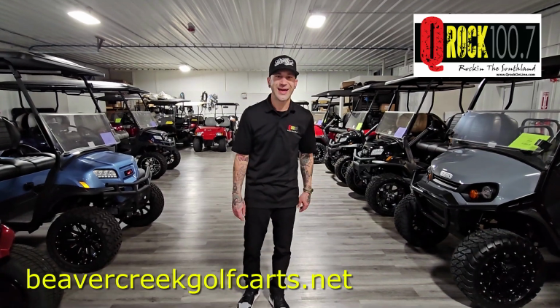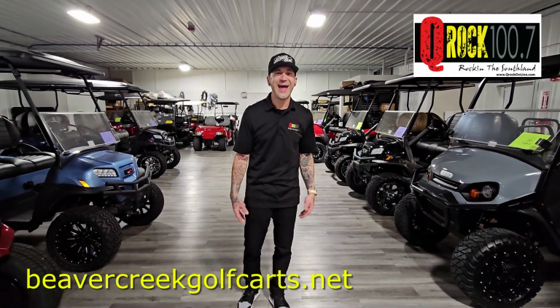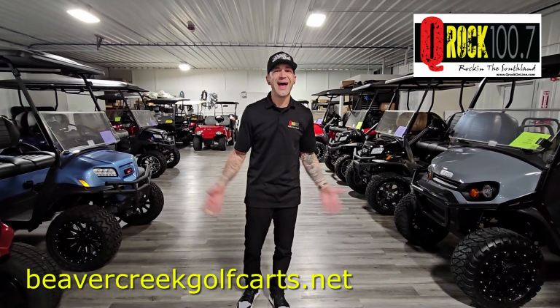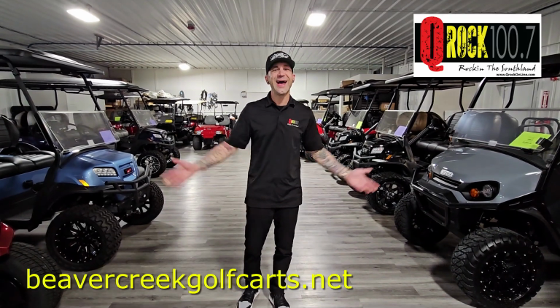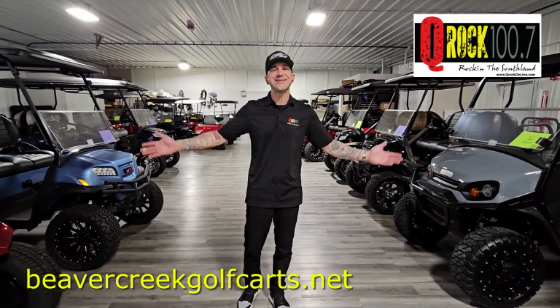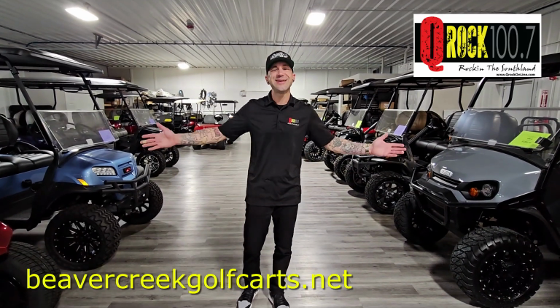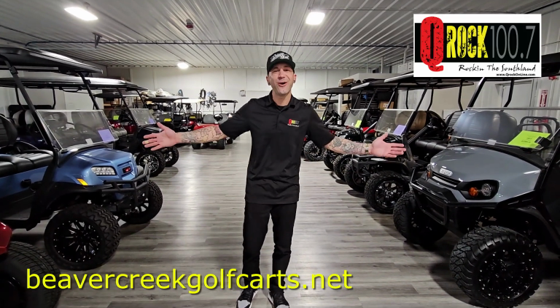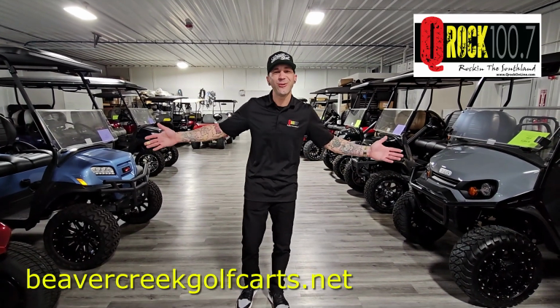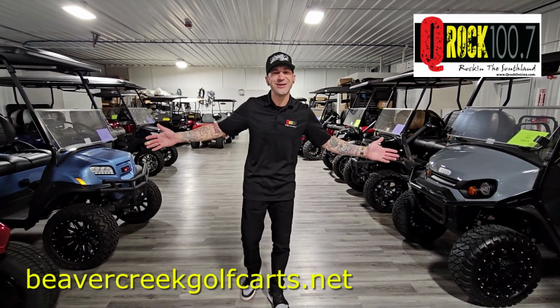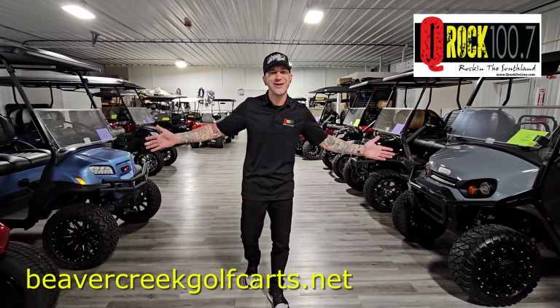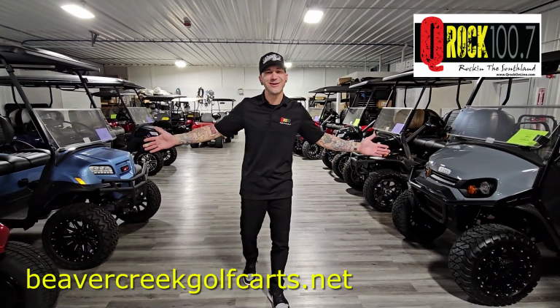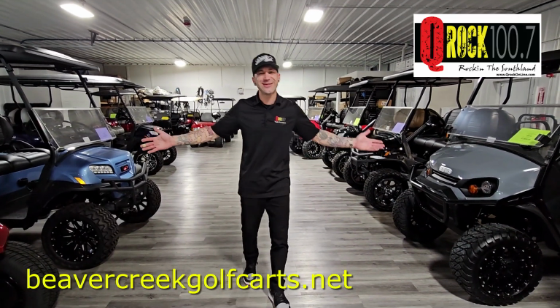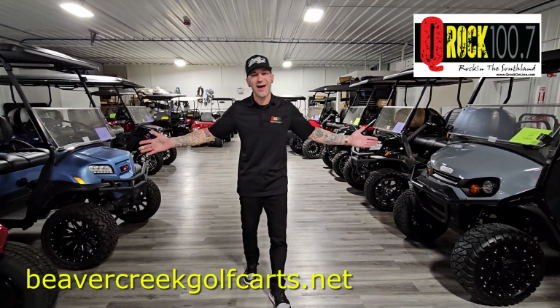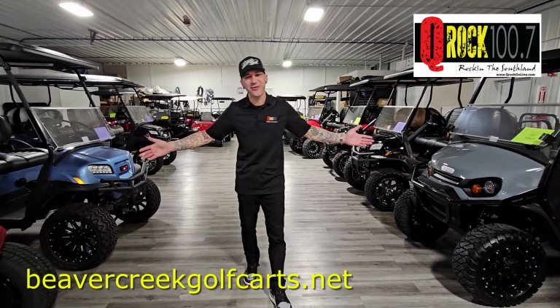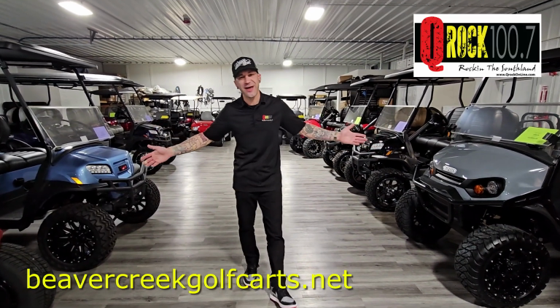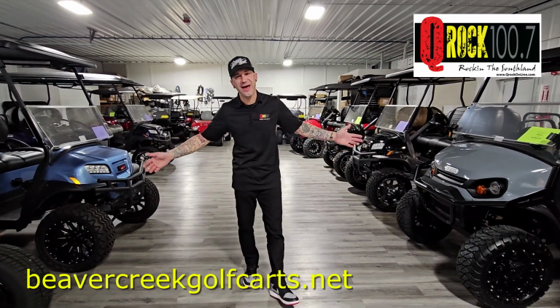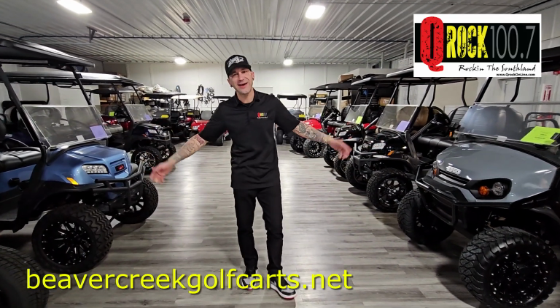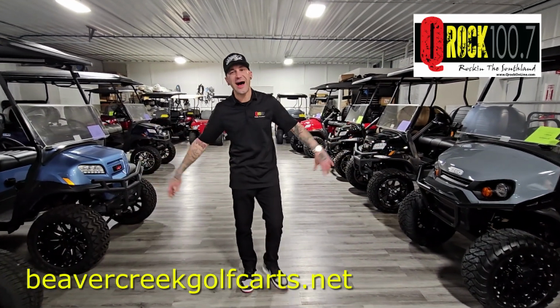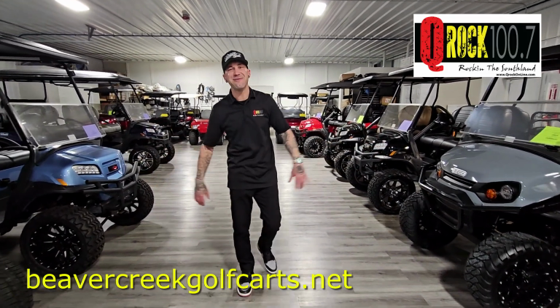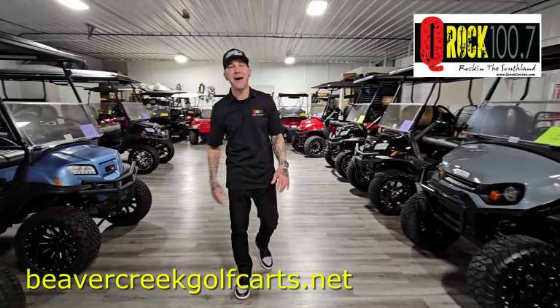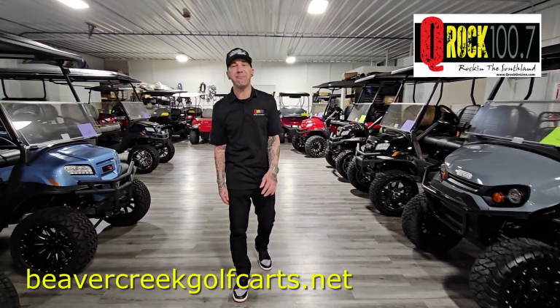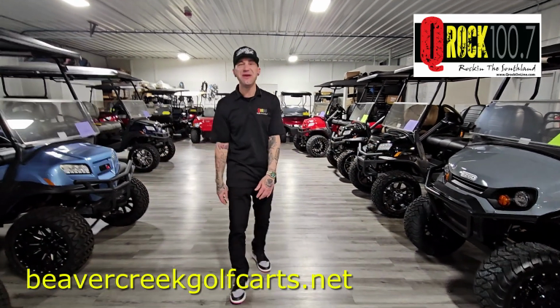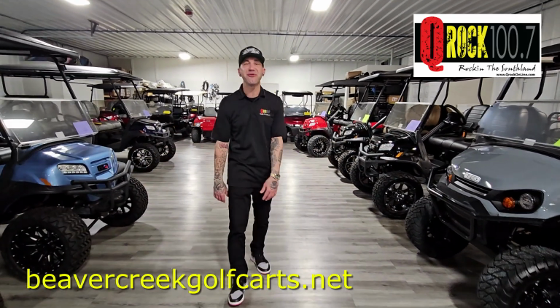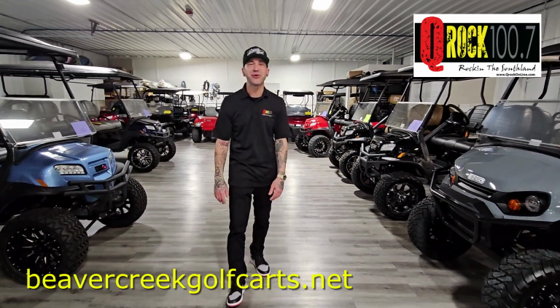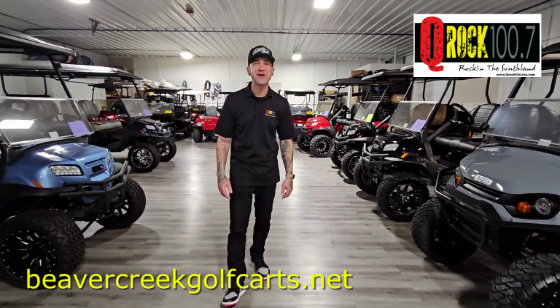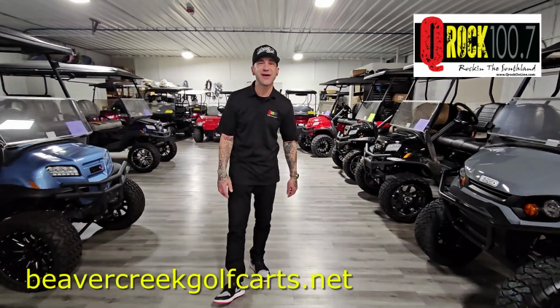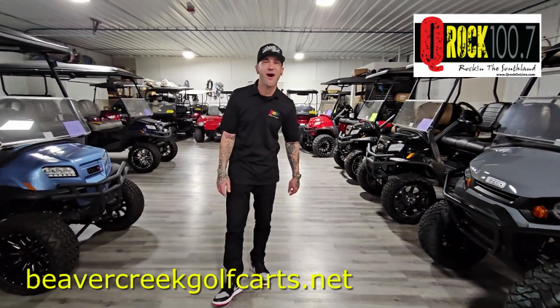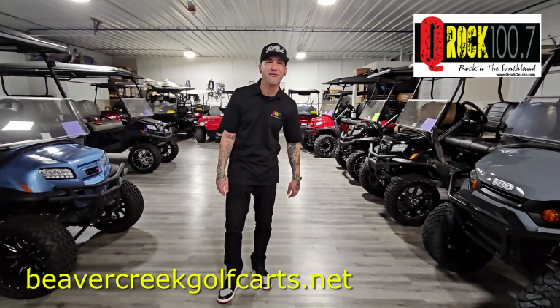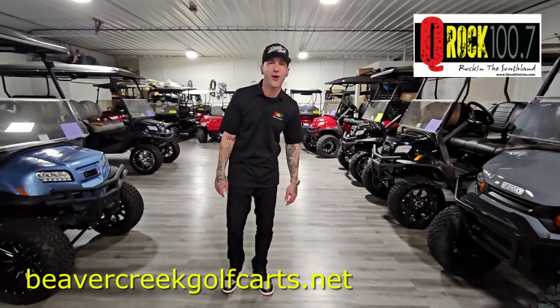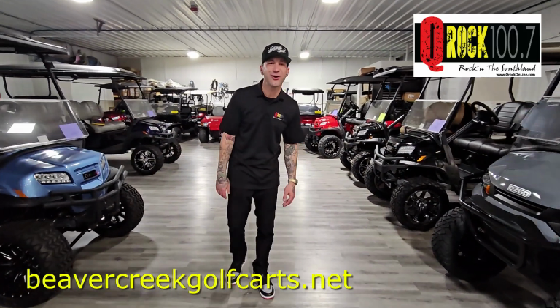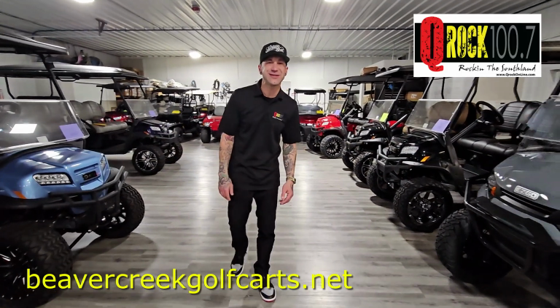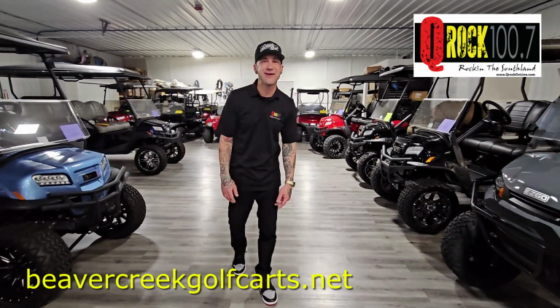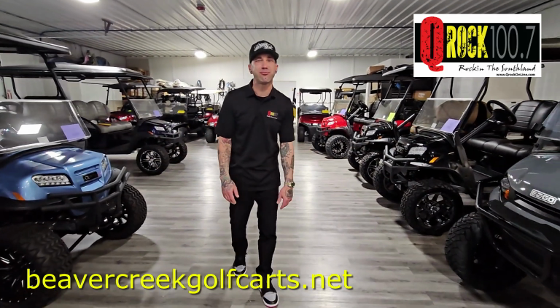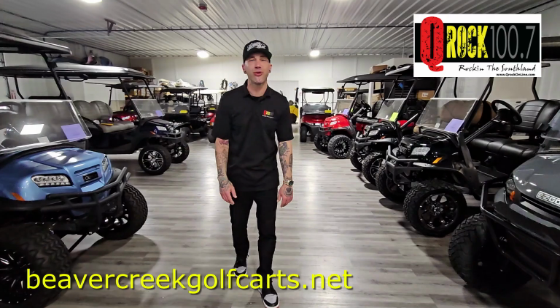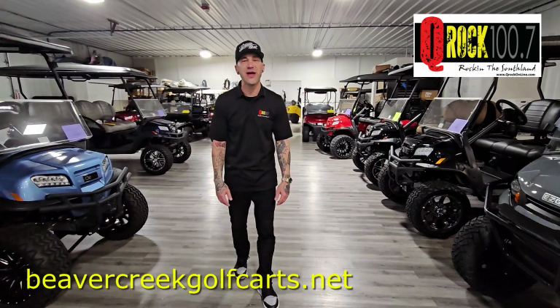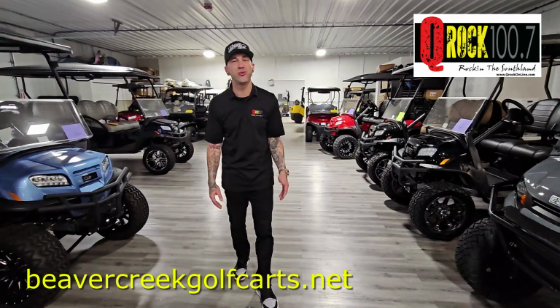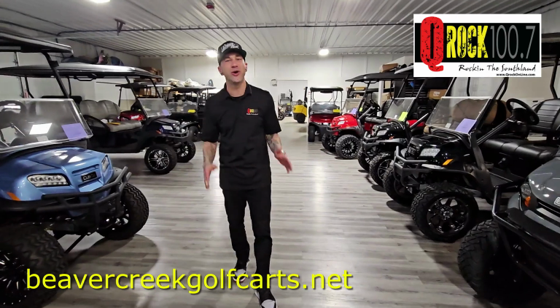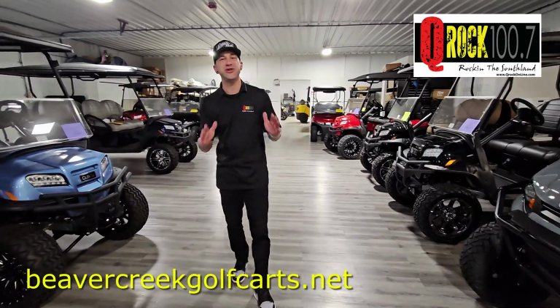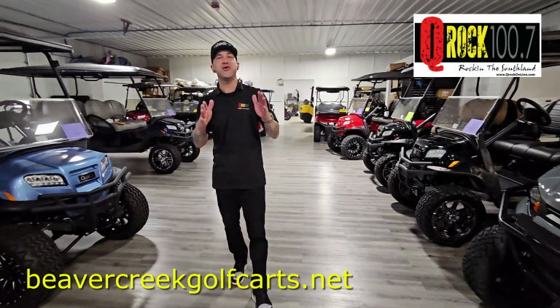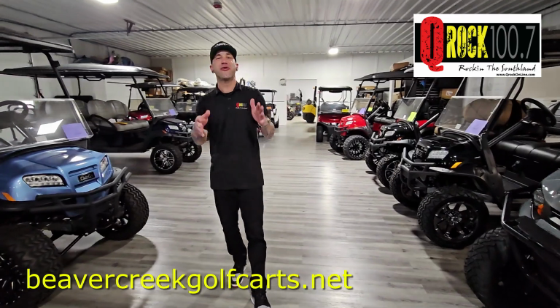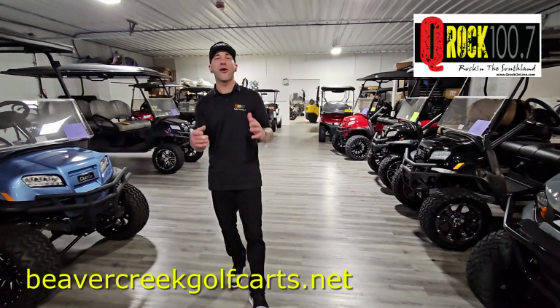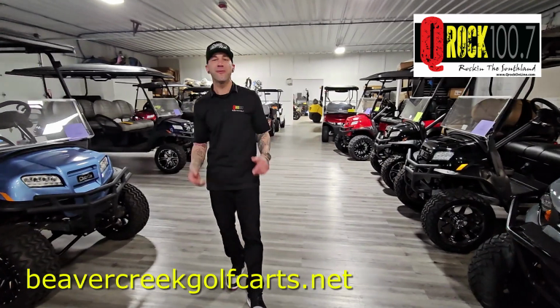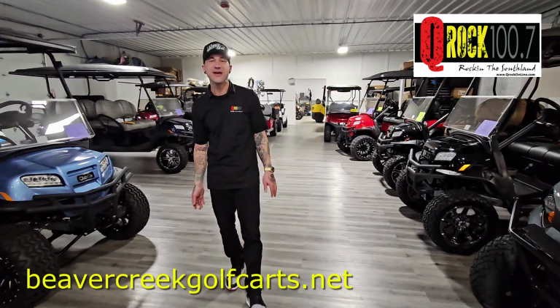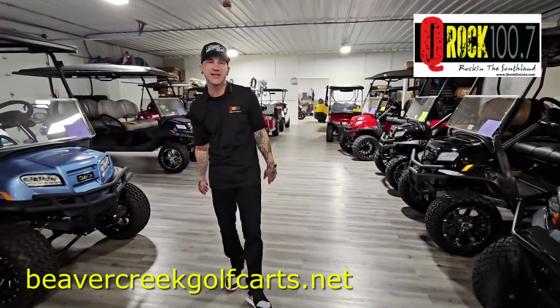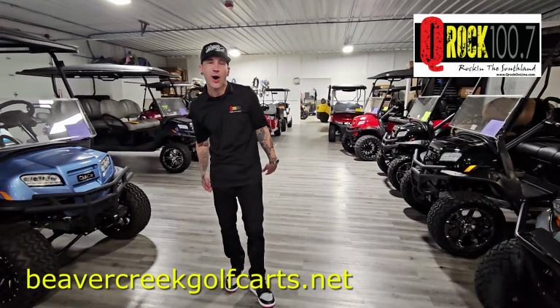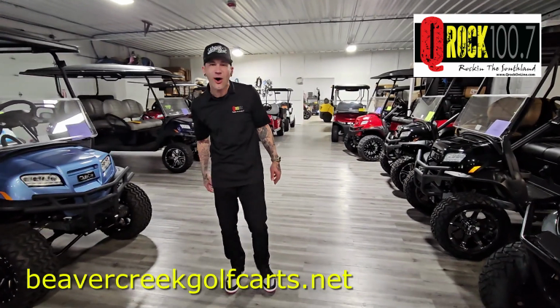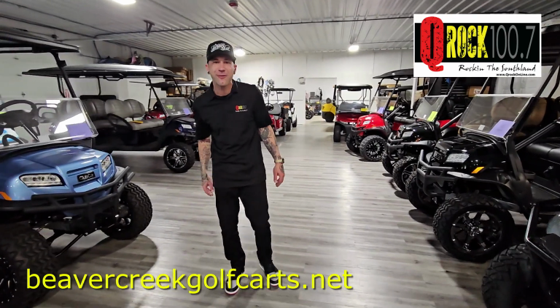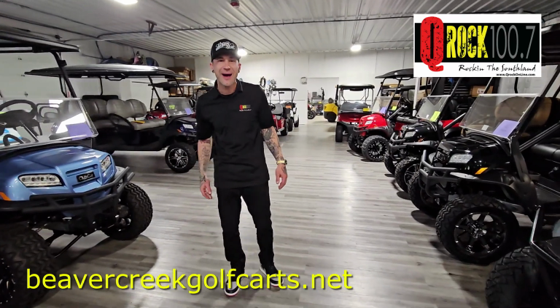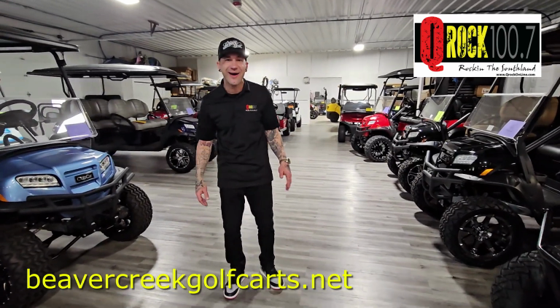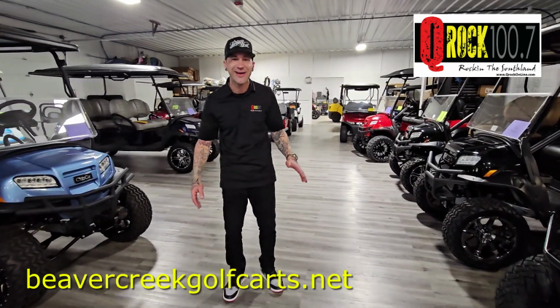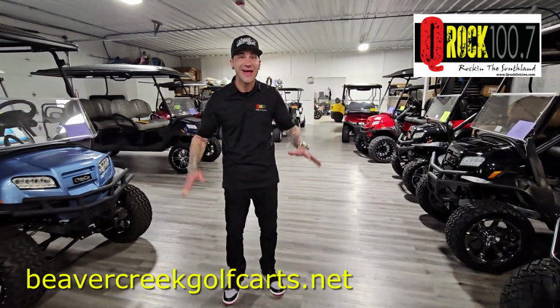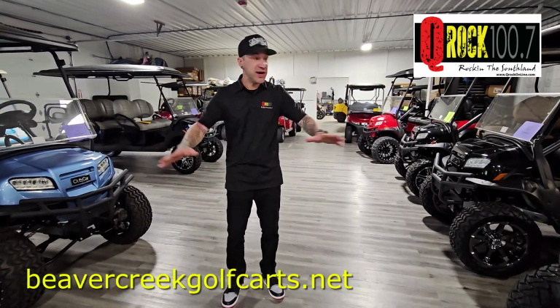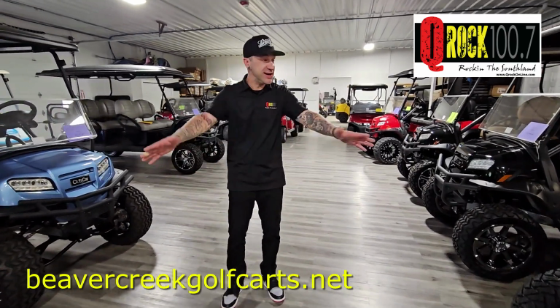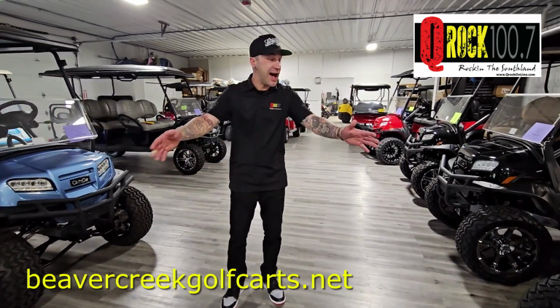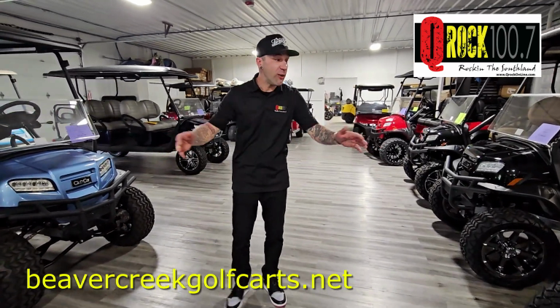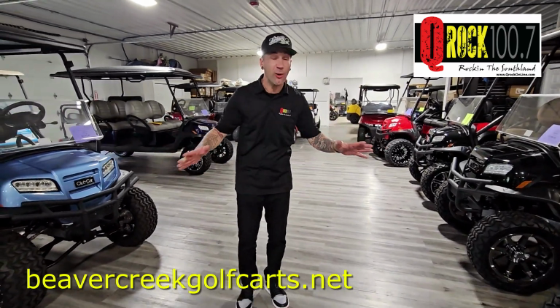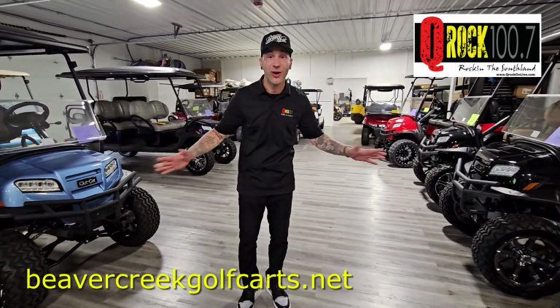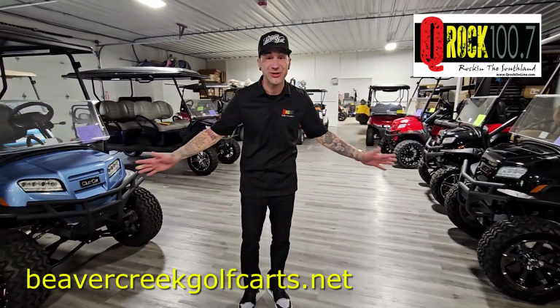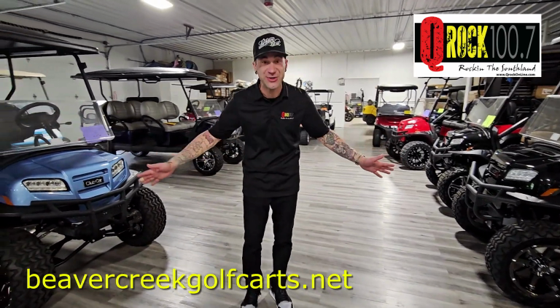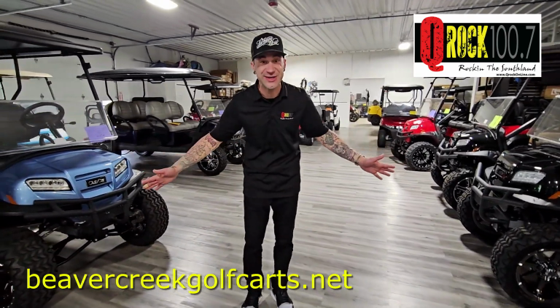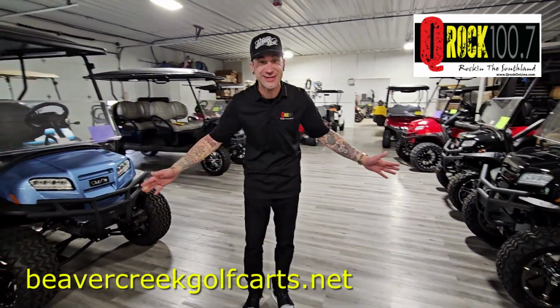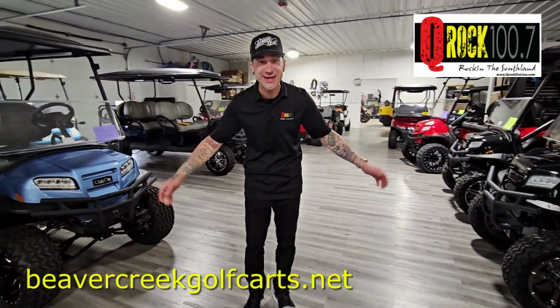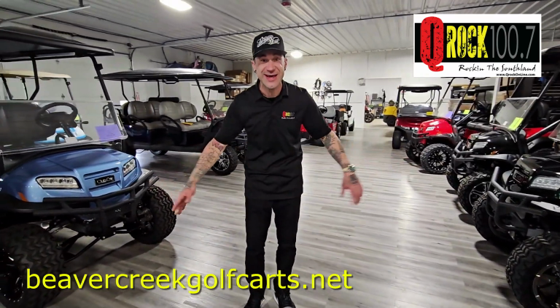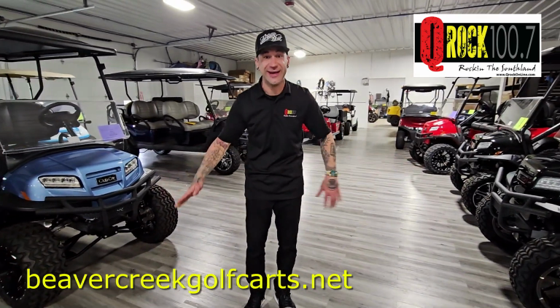Hey, it's Elwood here, Southland. I'm at Beaver Creek Golf Carts in Braidwood. You've heard me talk about it, now I want you to see it.